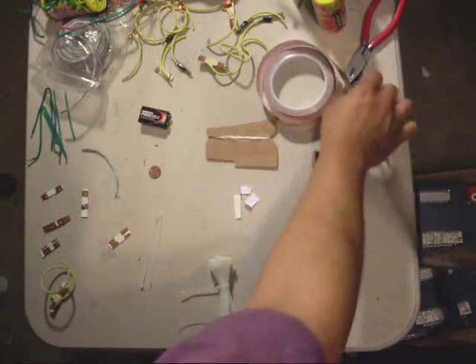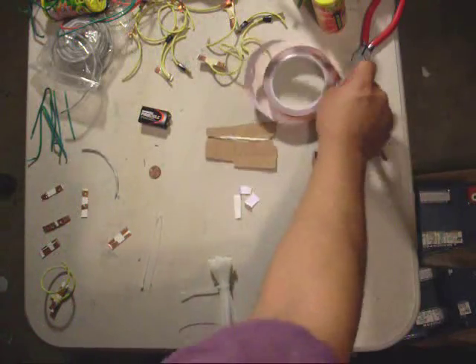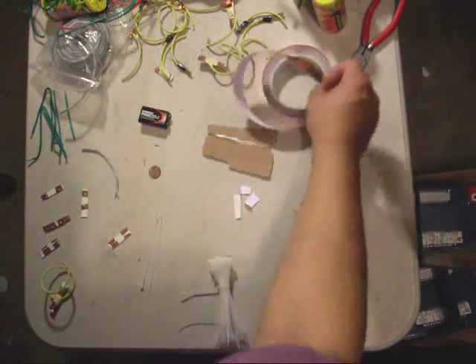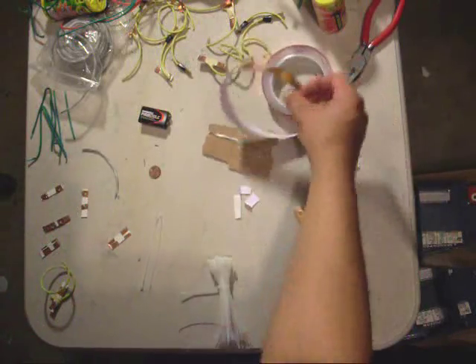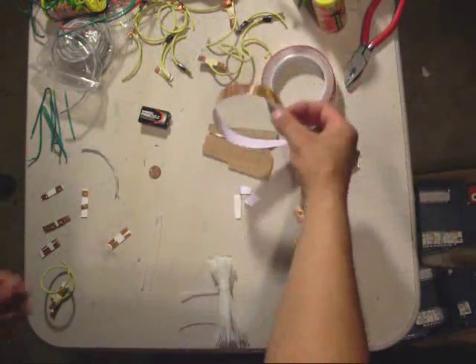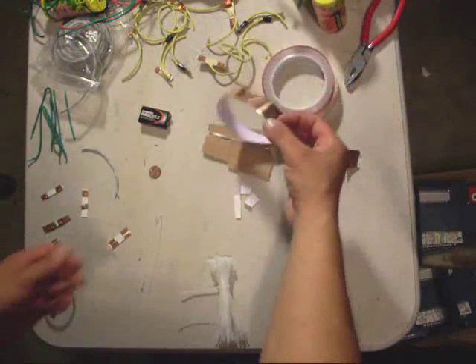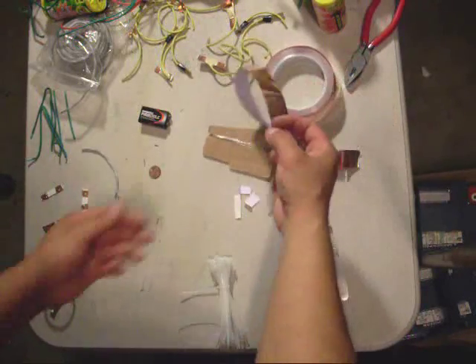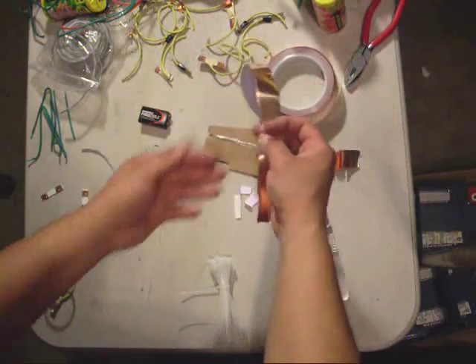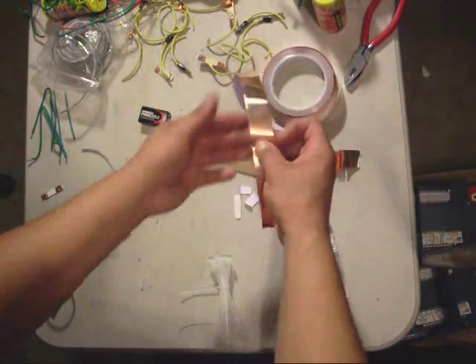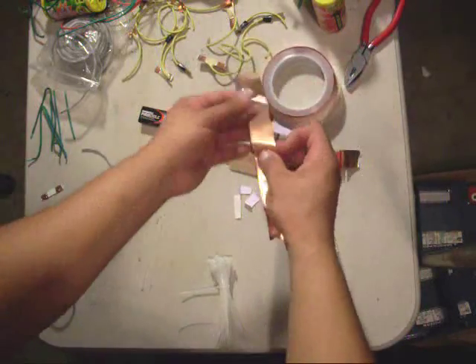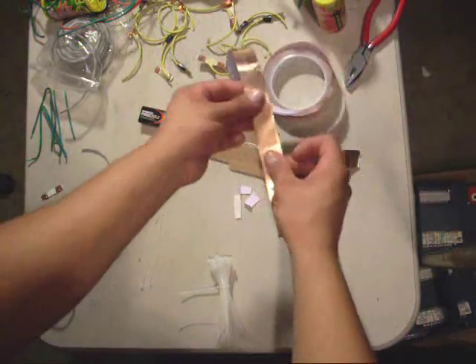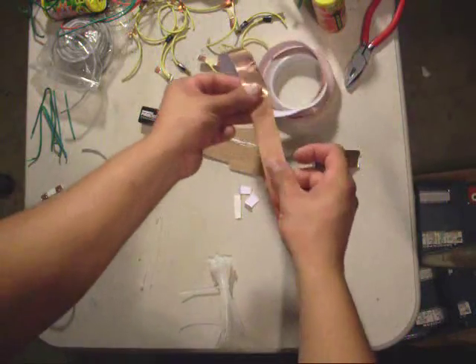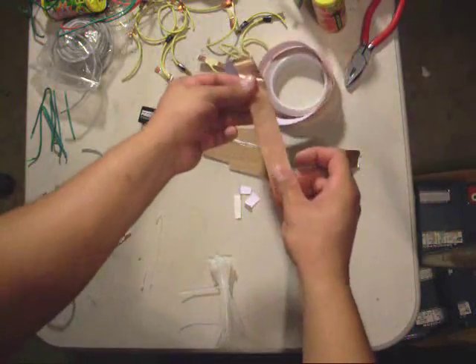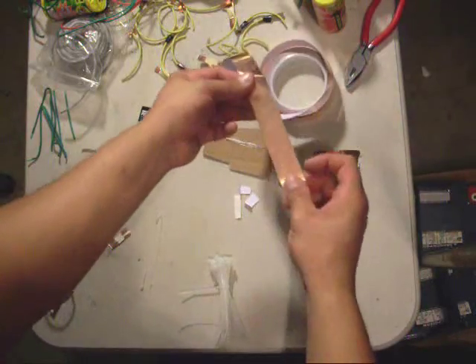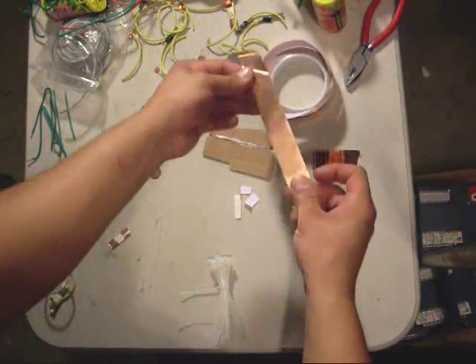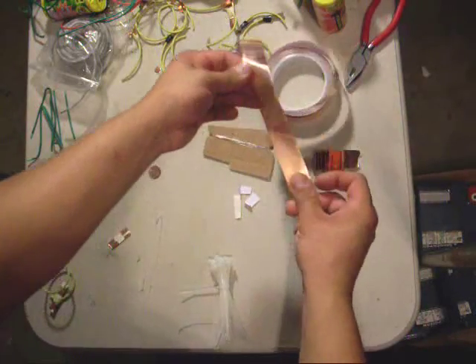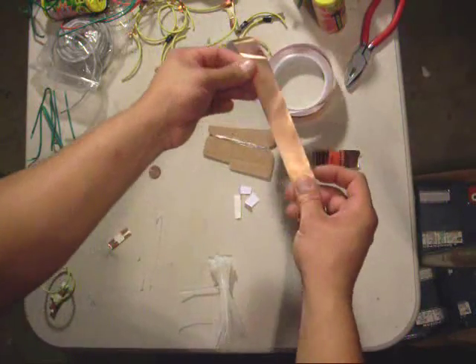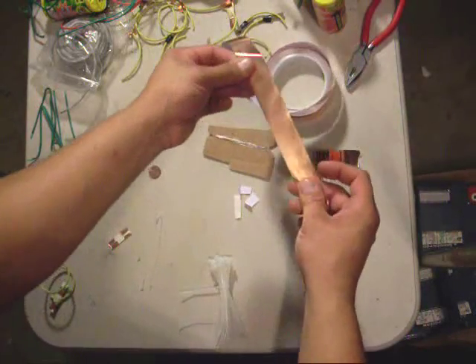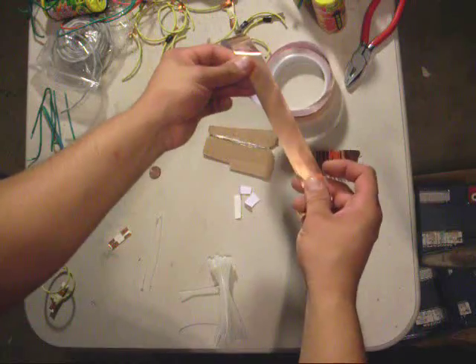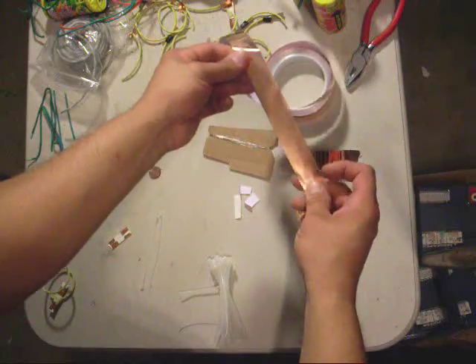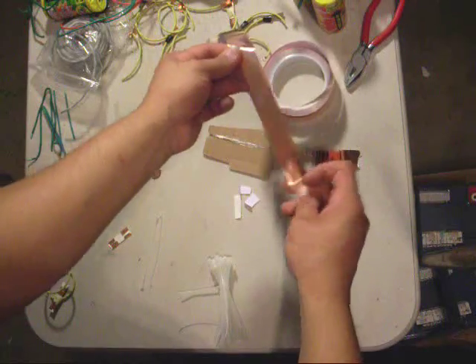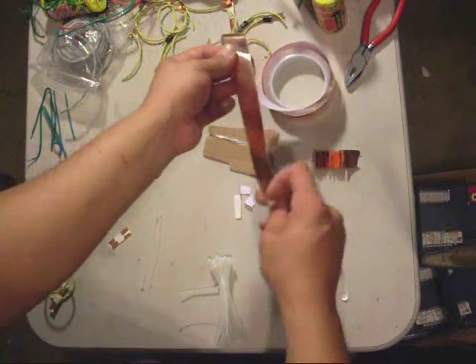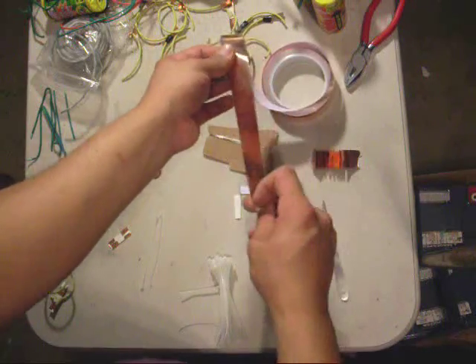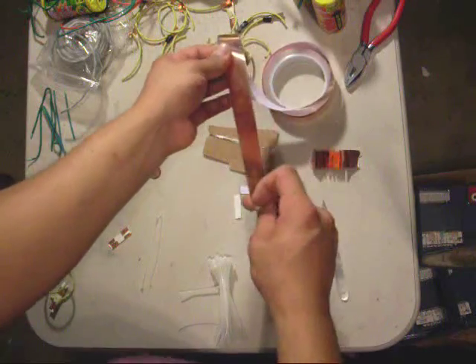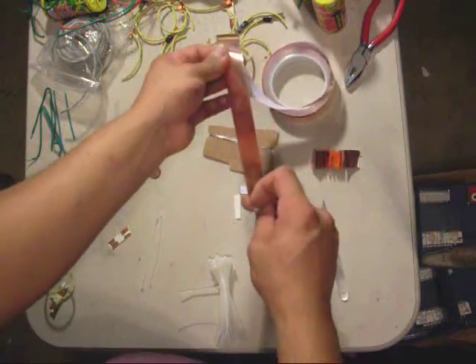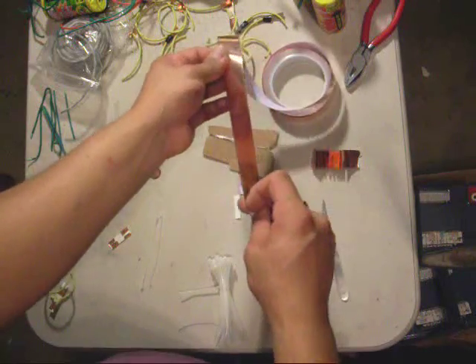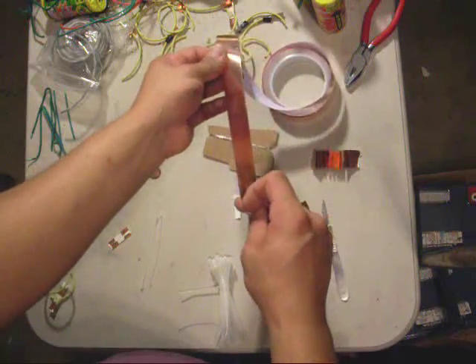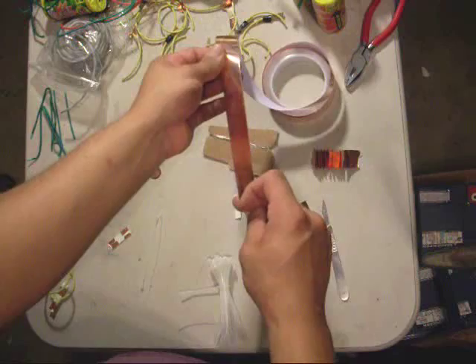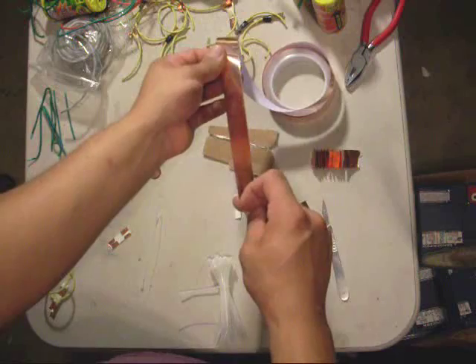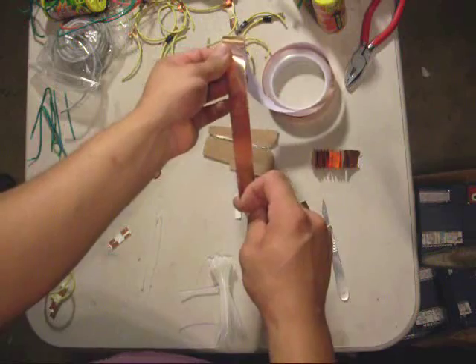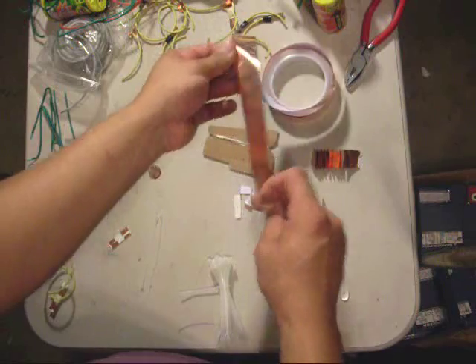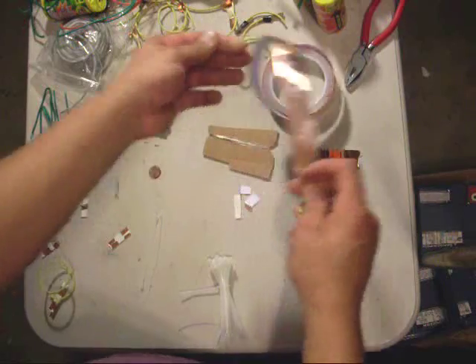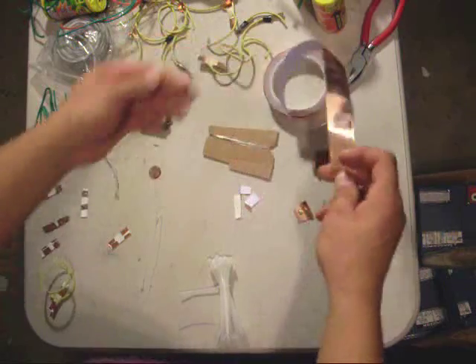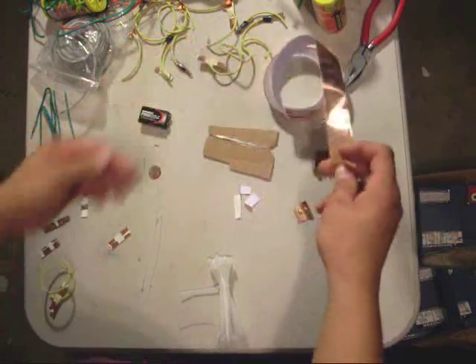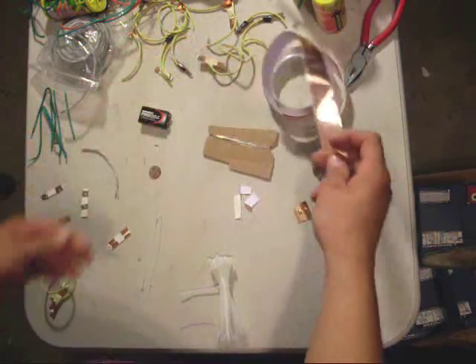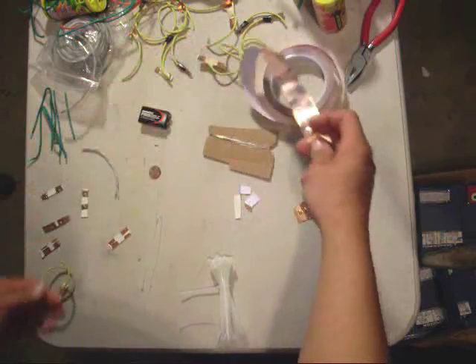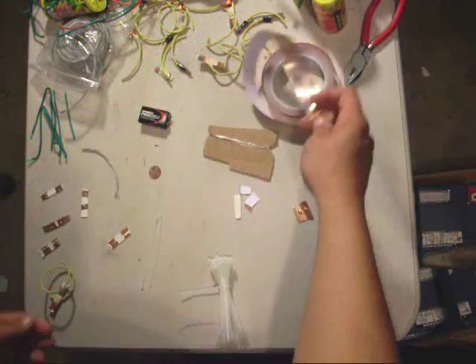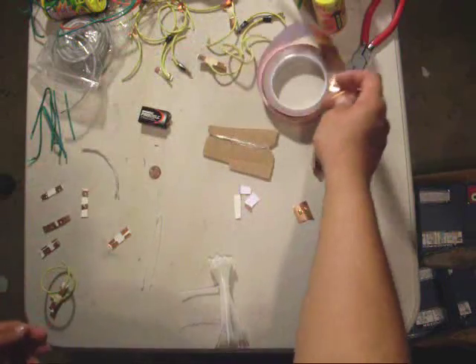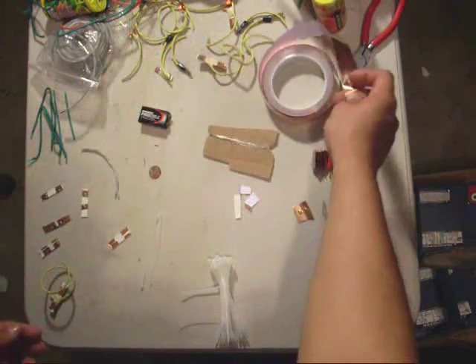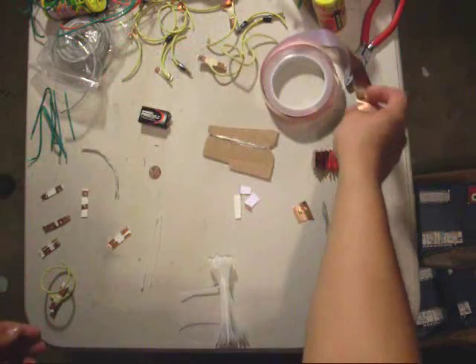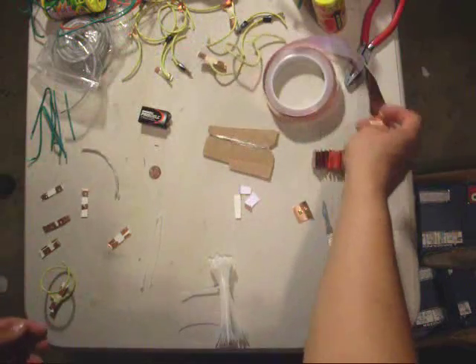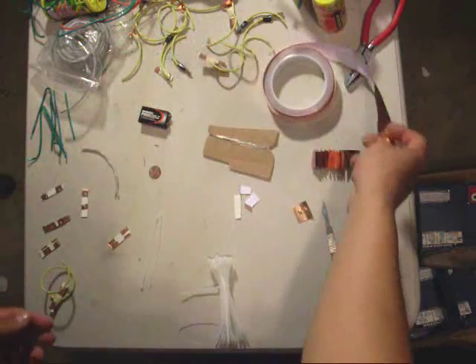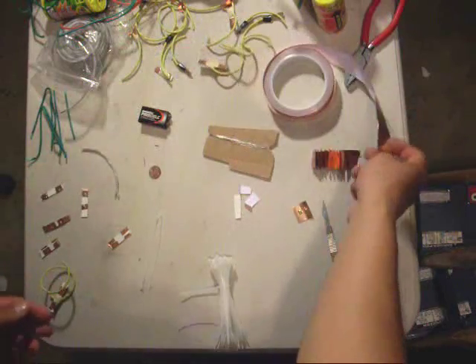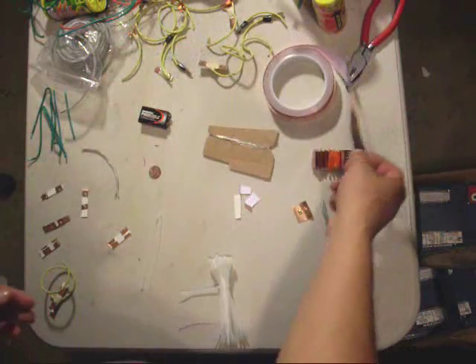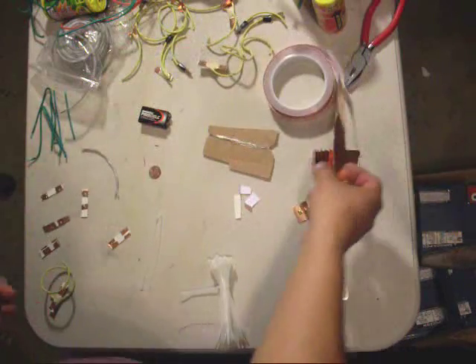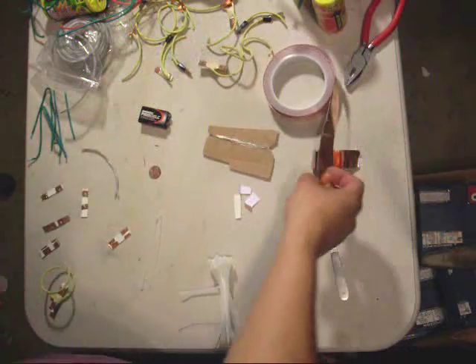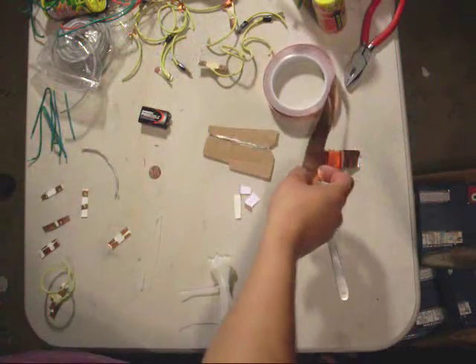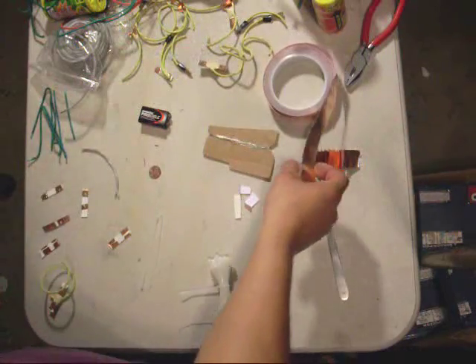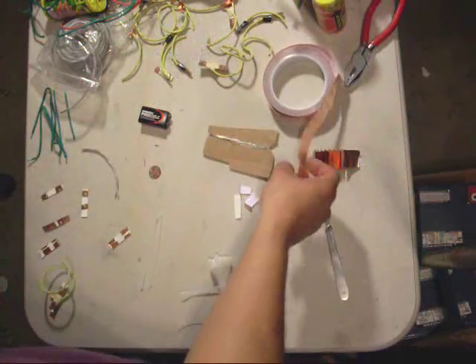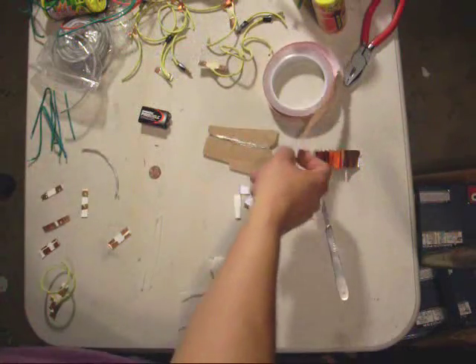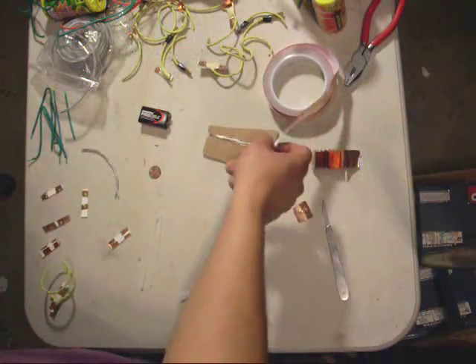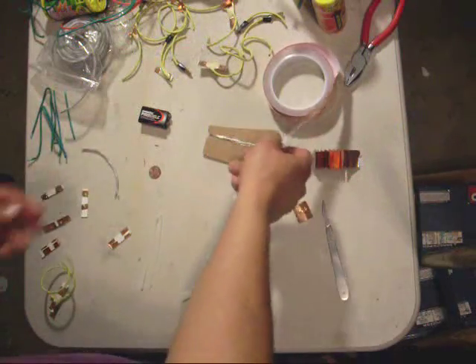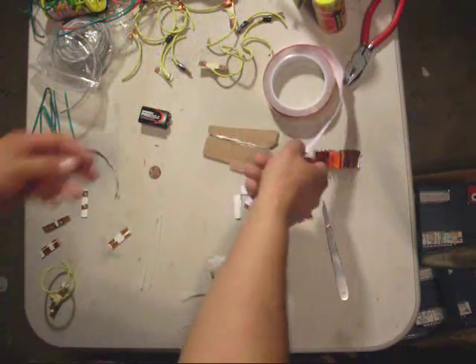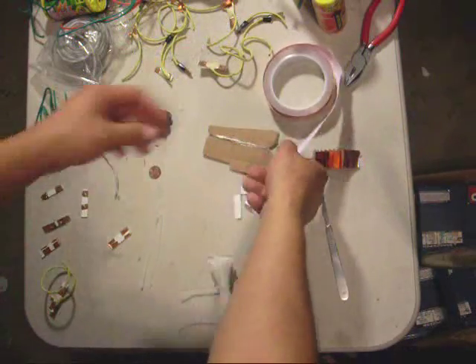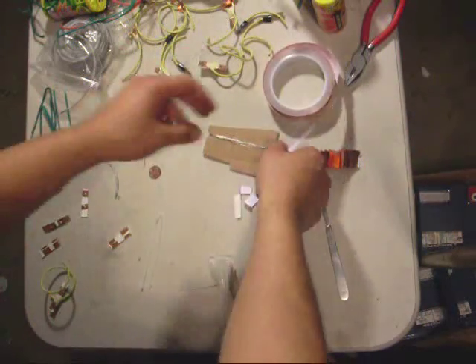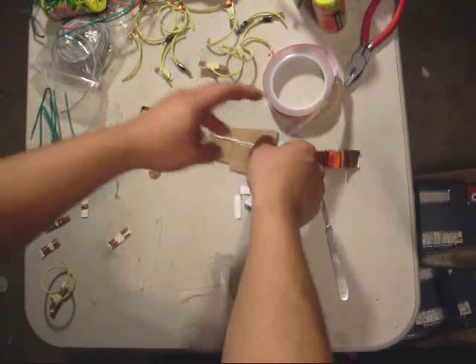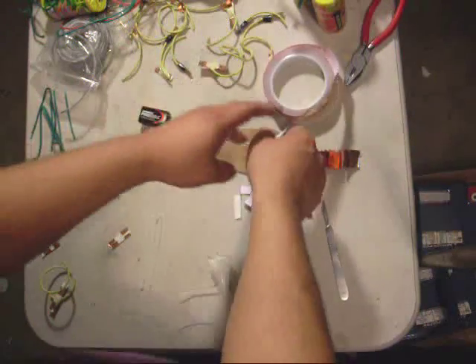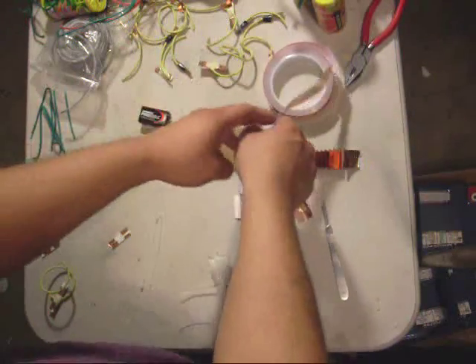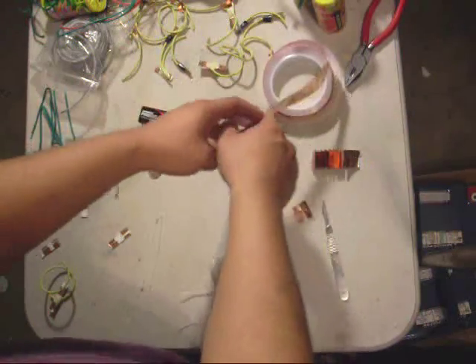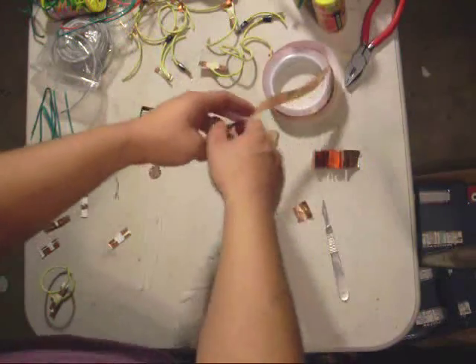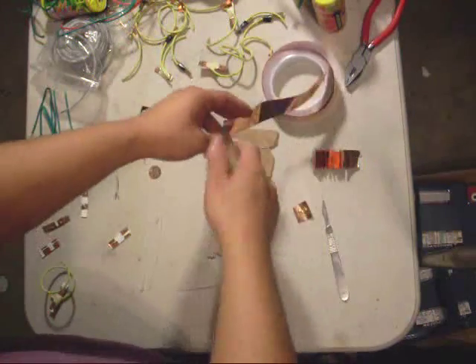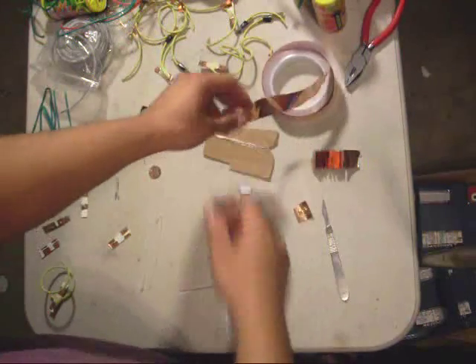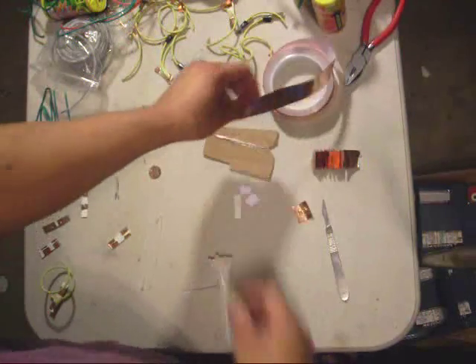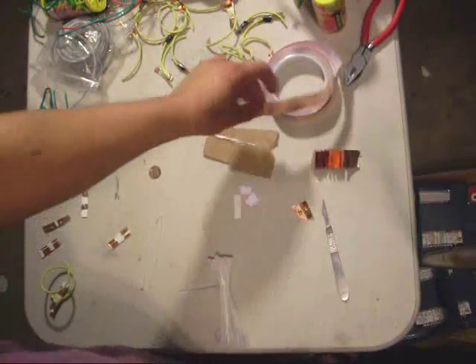And copper tape. Copper tape you can get off eBay. I went to Lowe's and asked for copper tape, and they looked at me like I was insane.